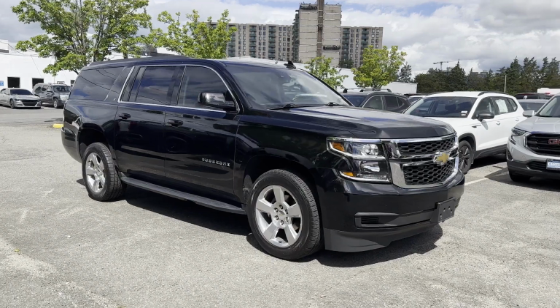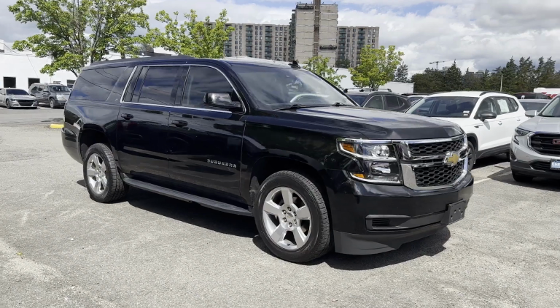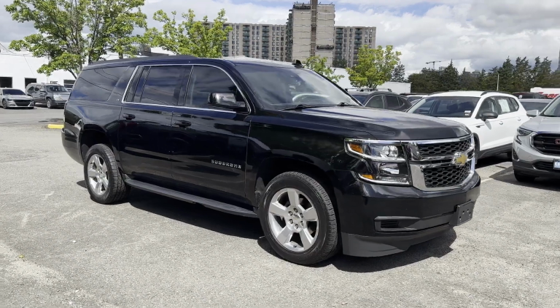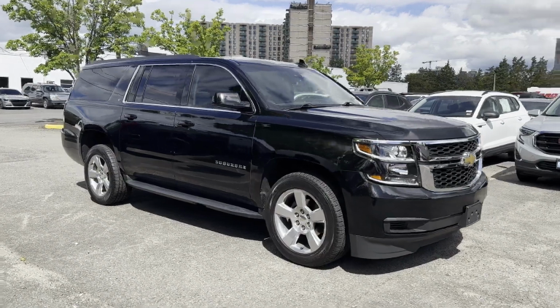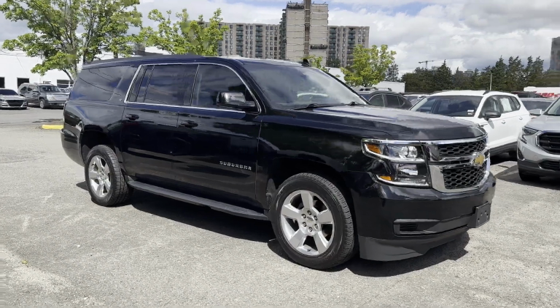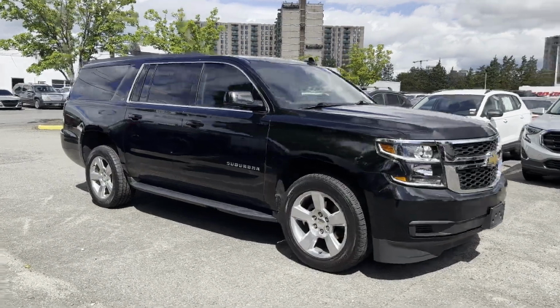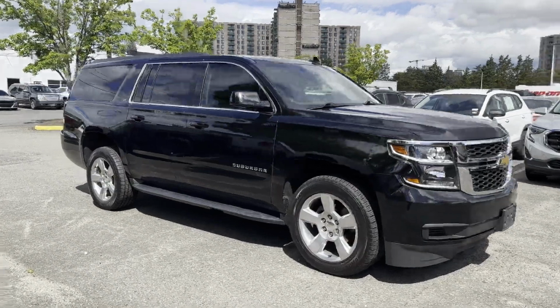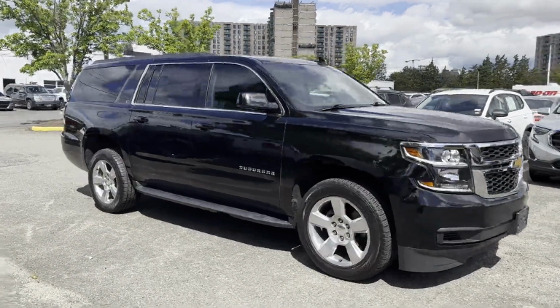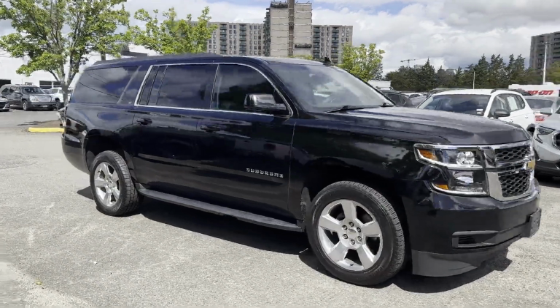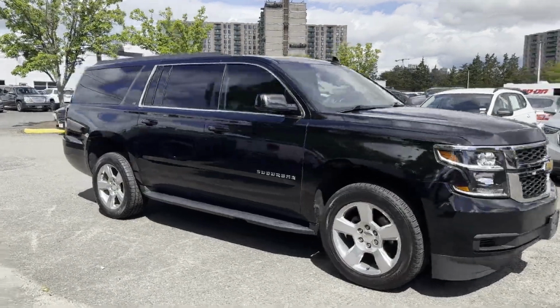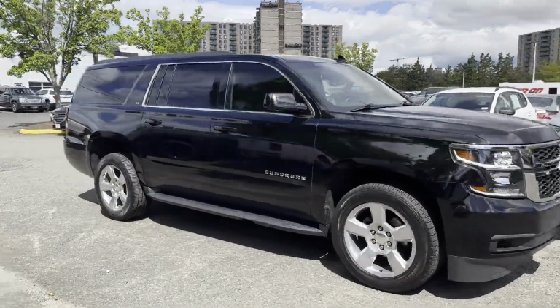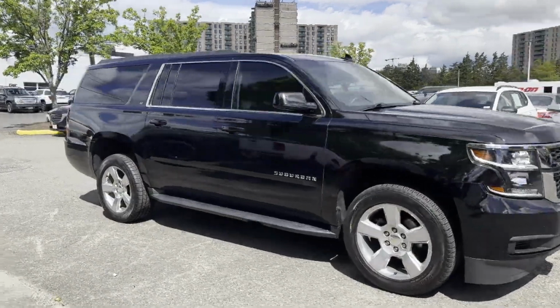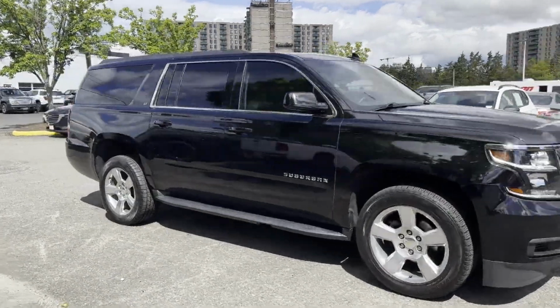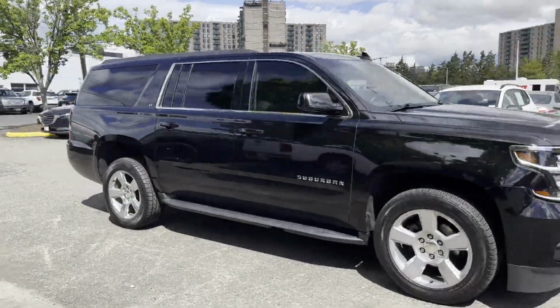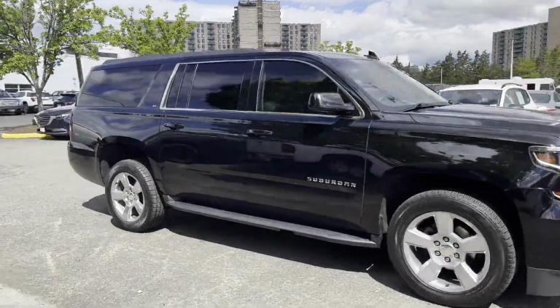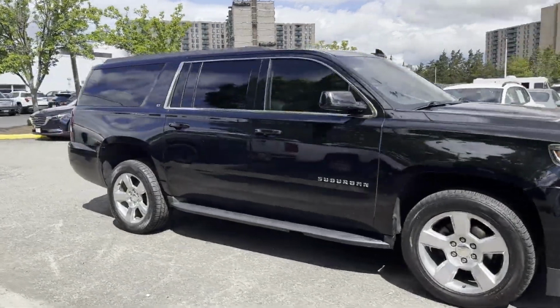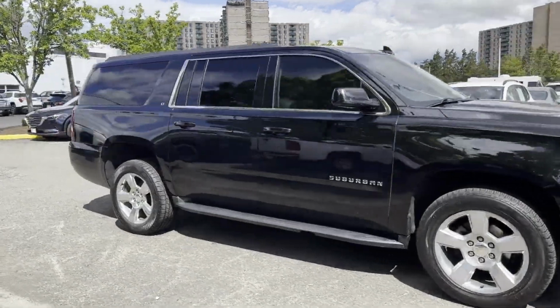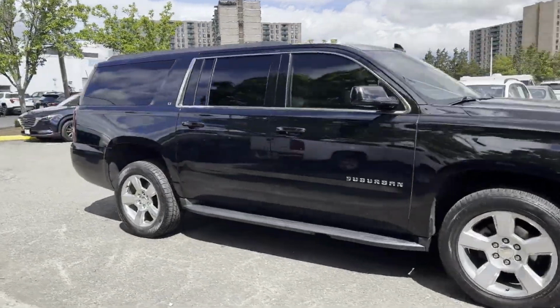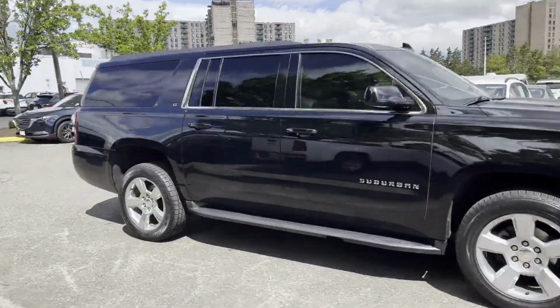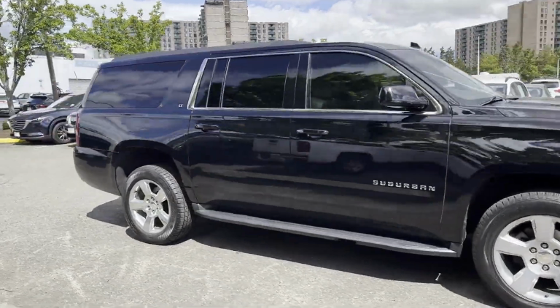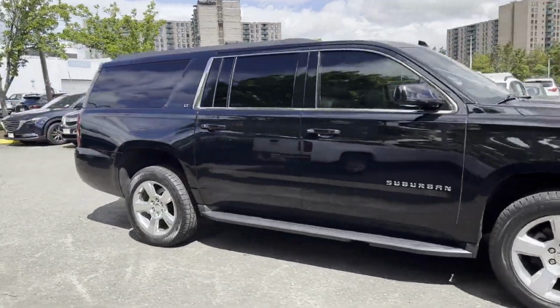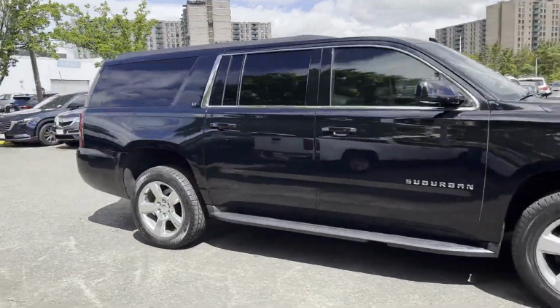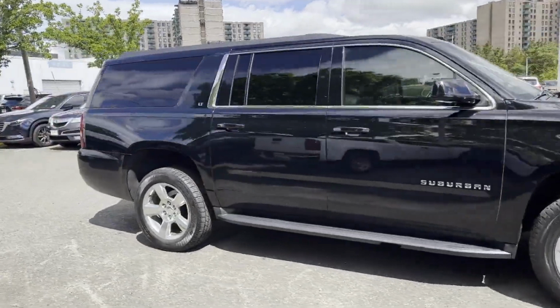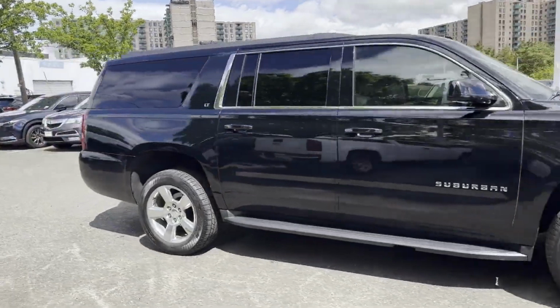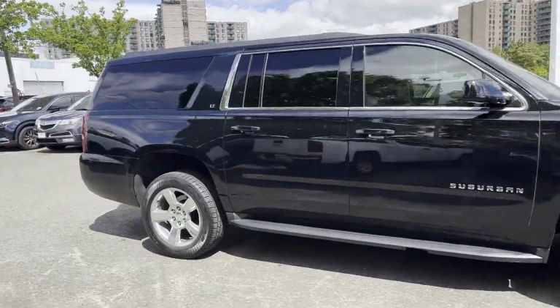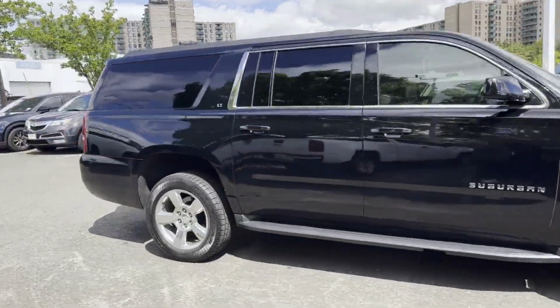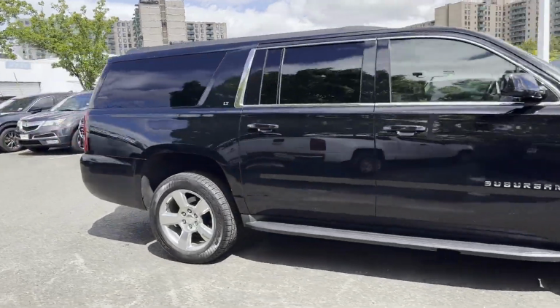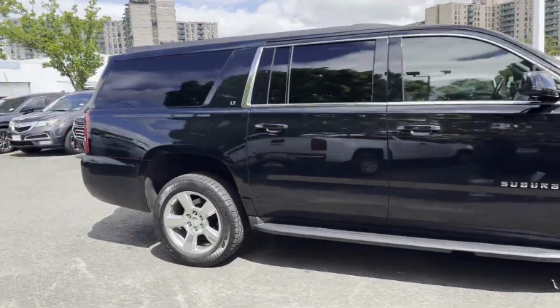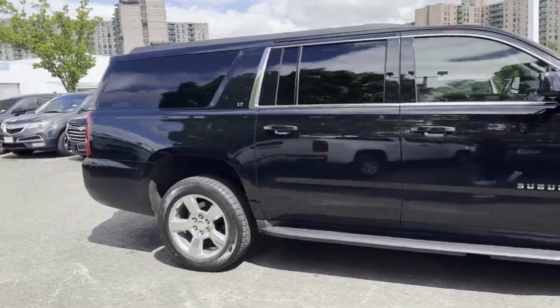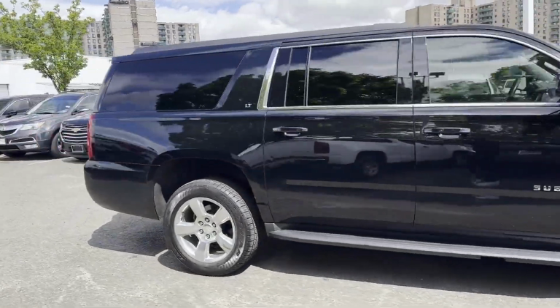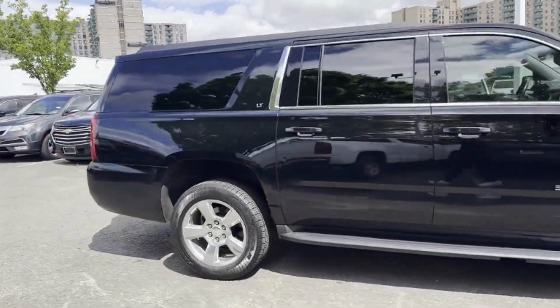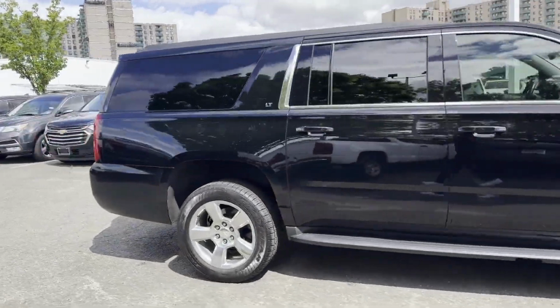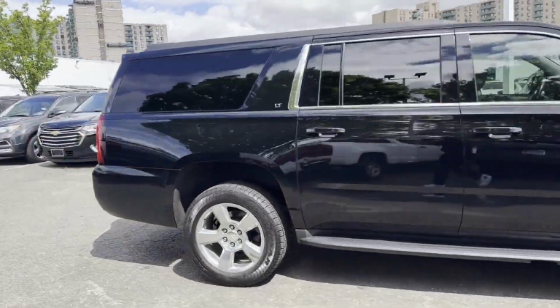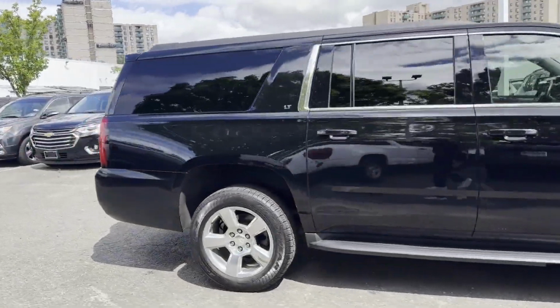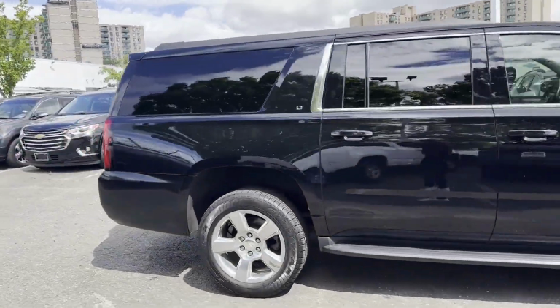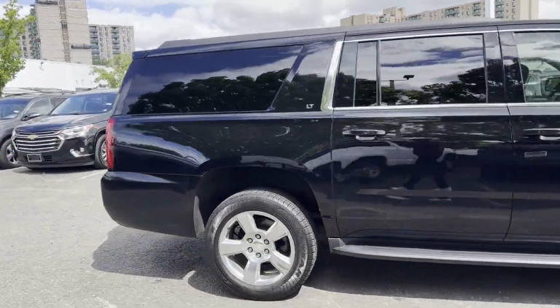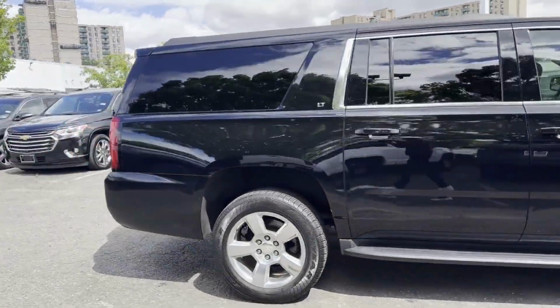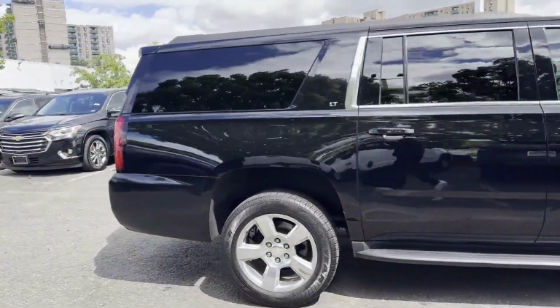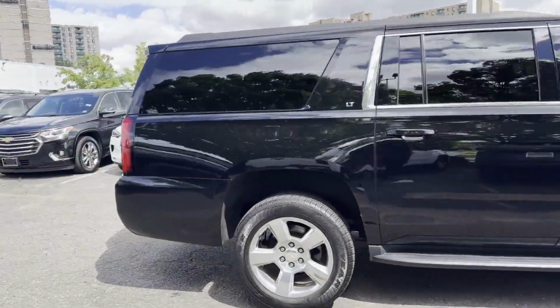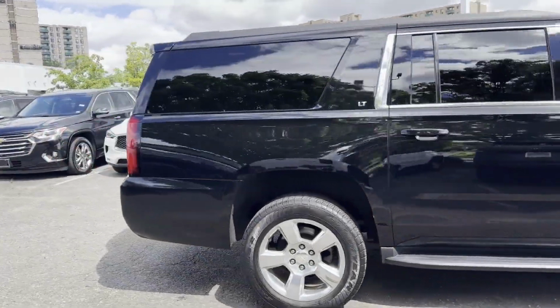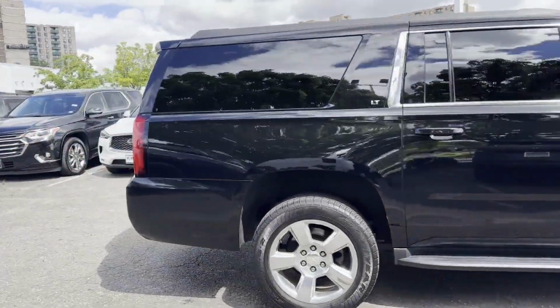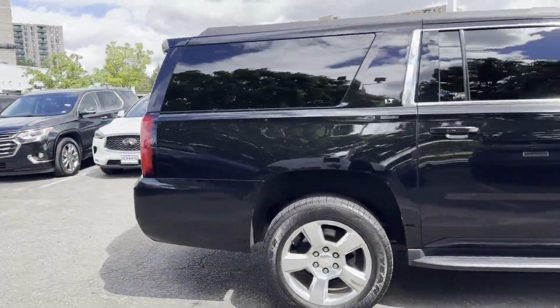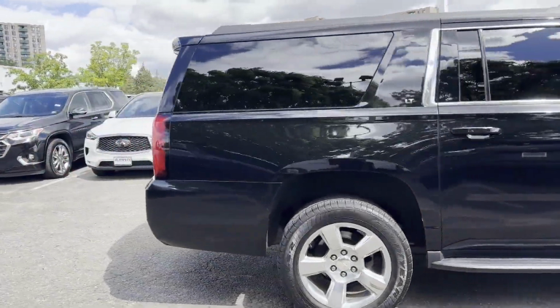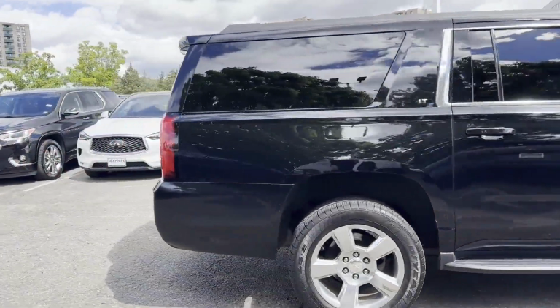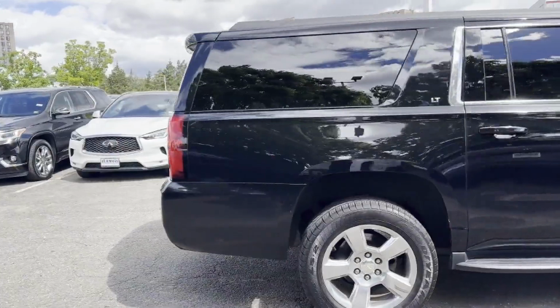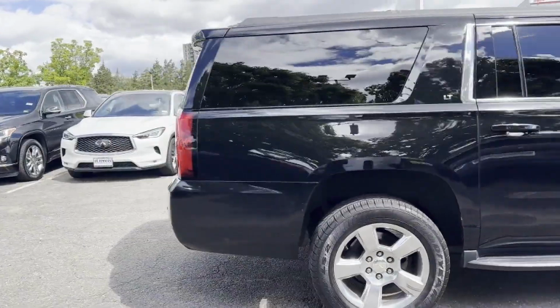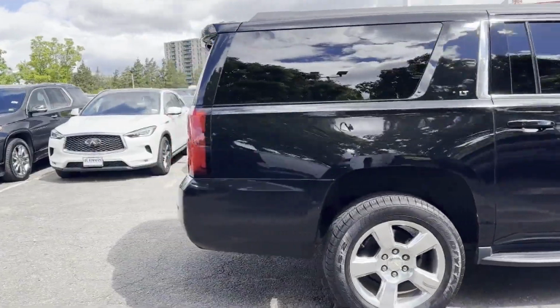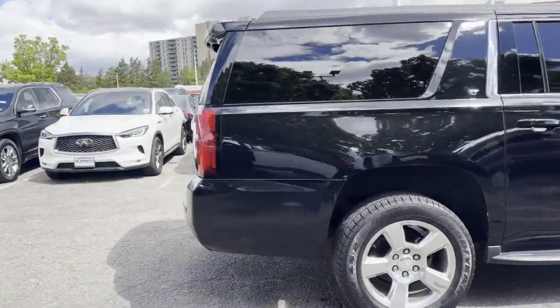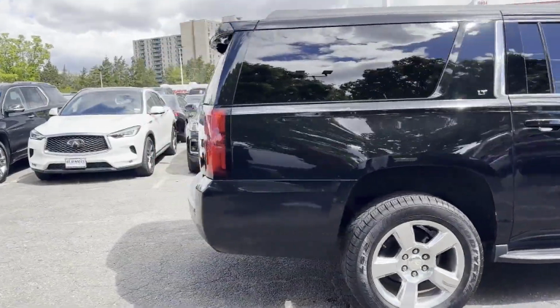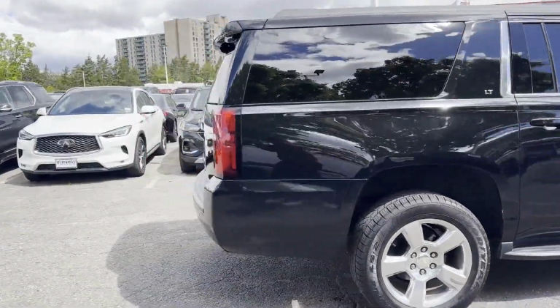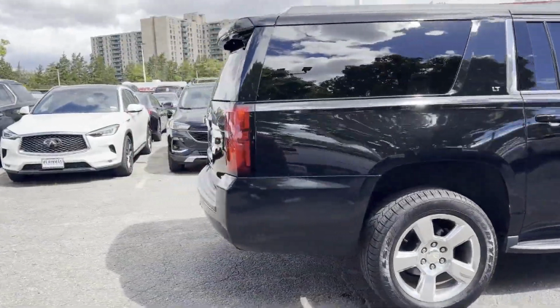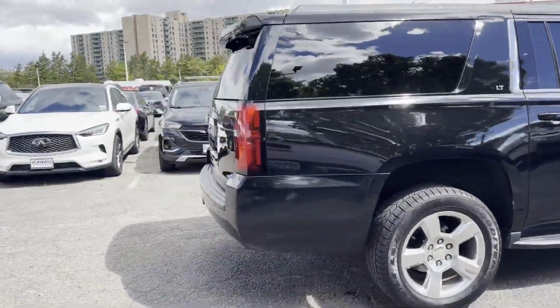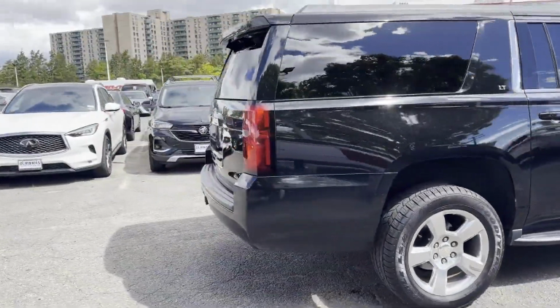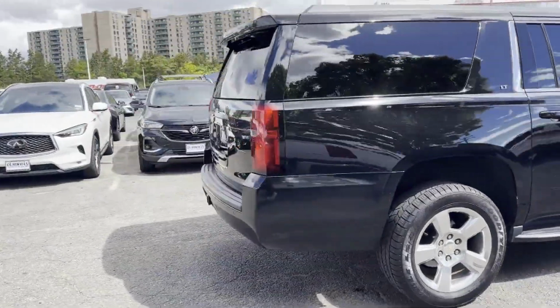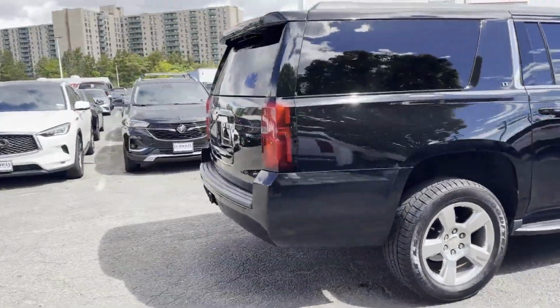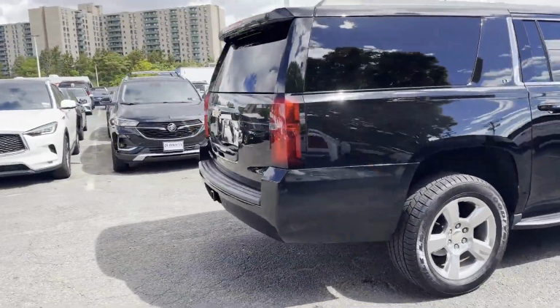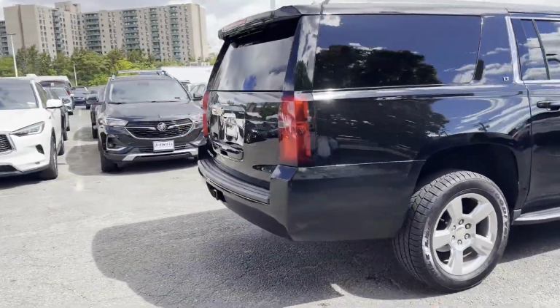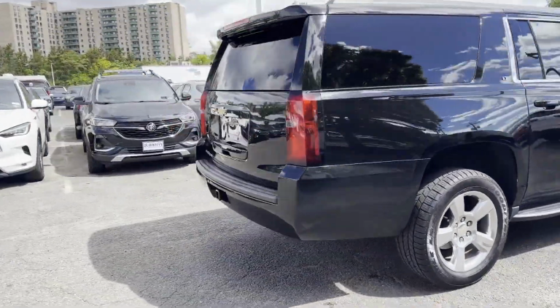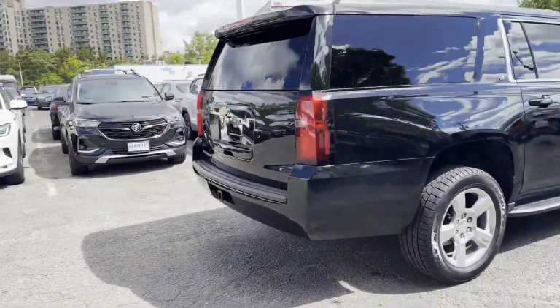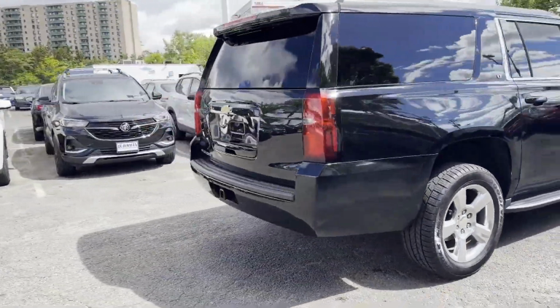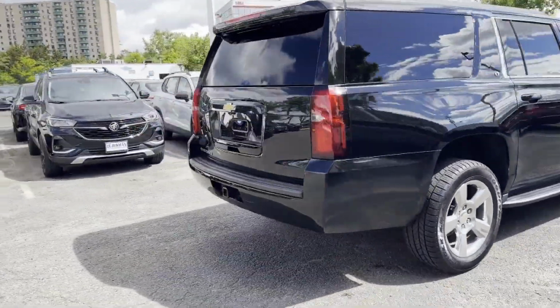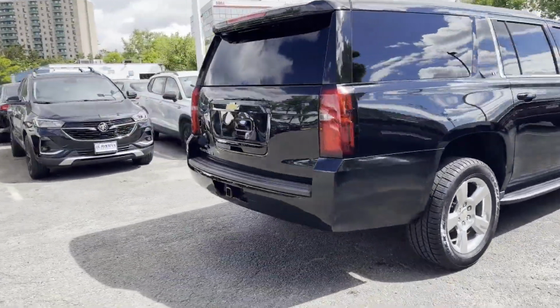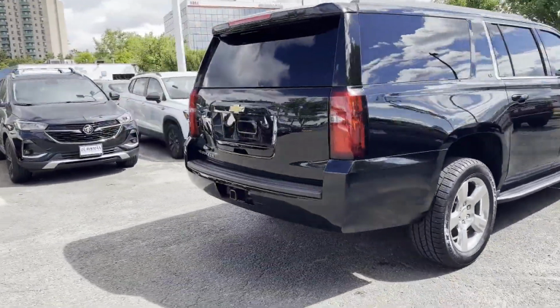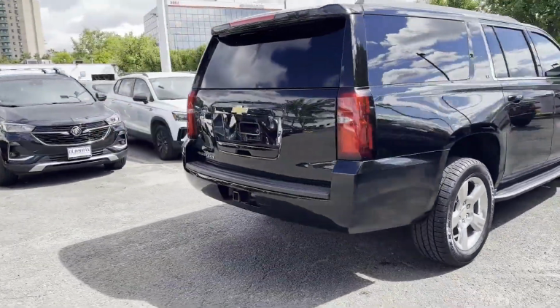2019 Chevrolet Suburban. This SUV offers space as well as power and performance.